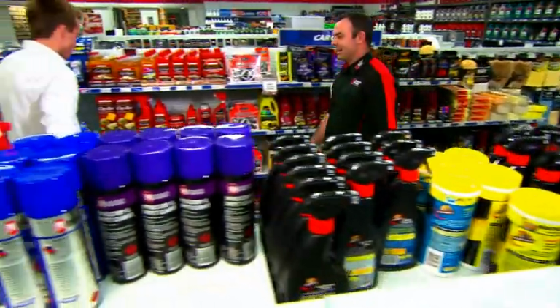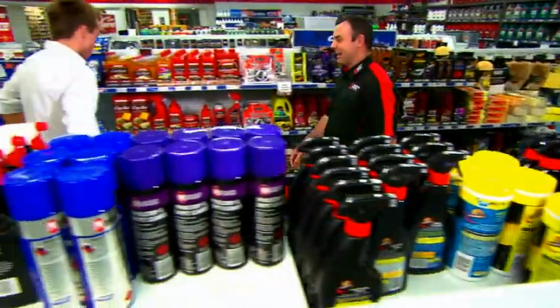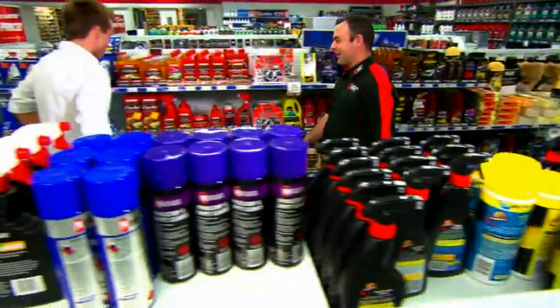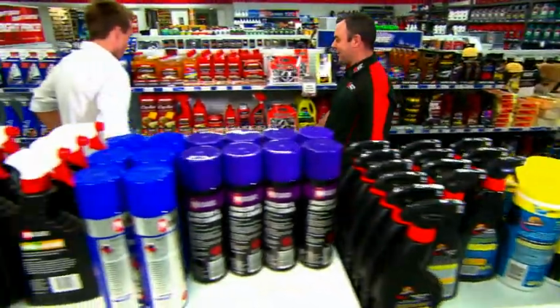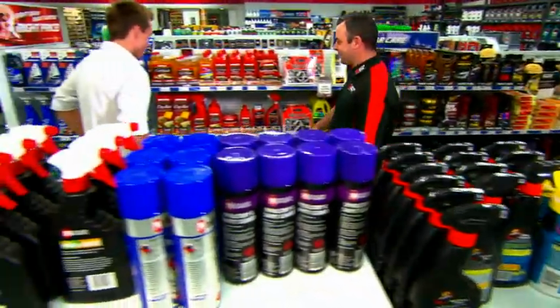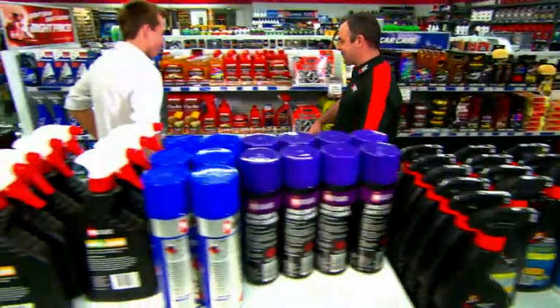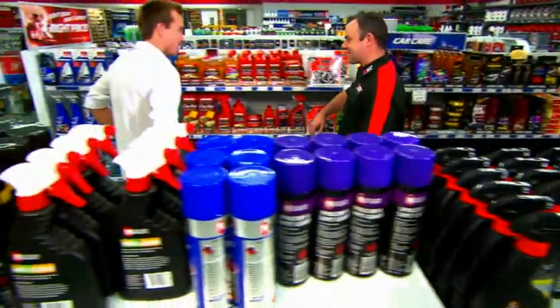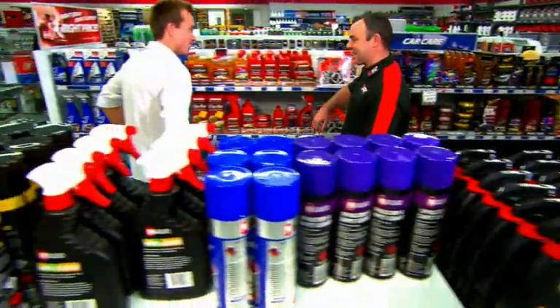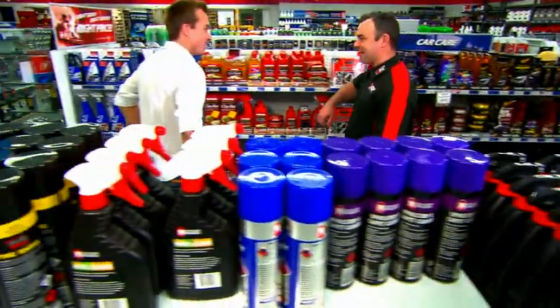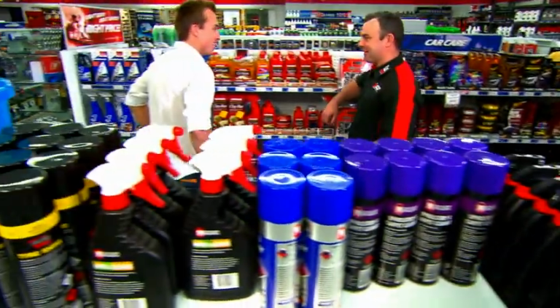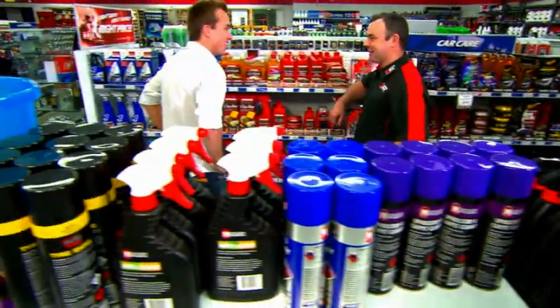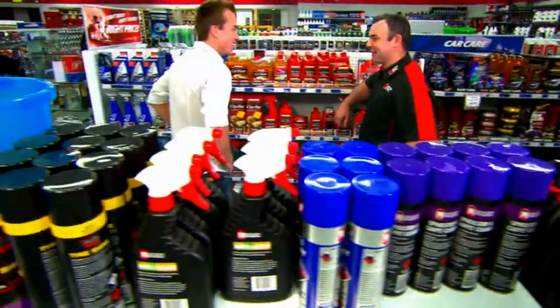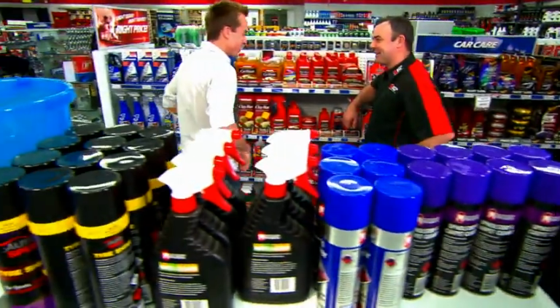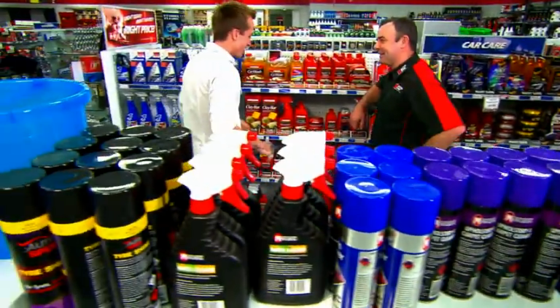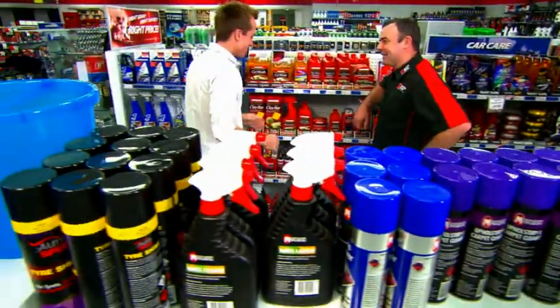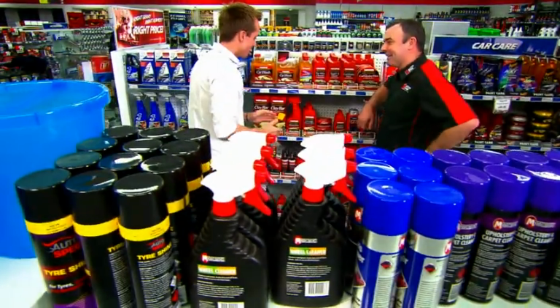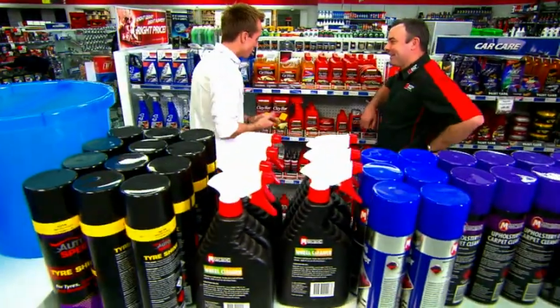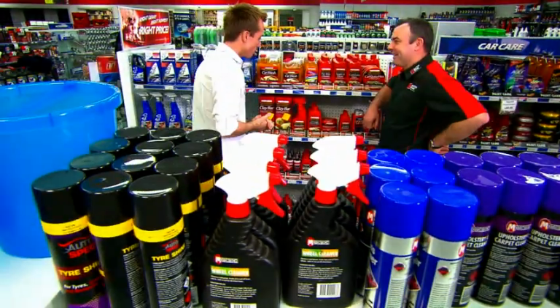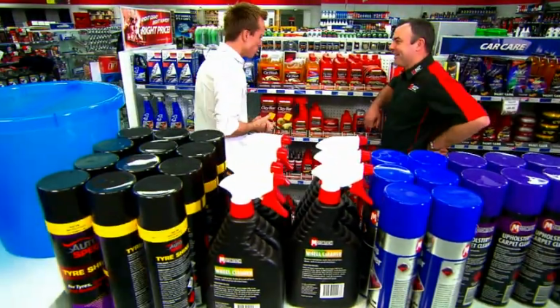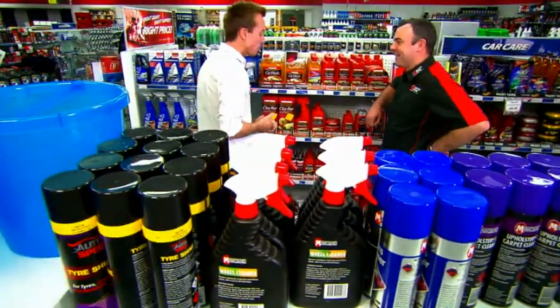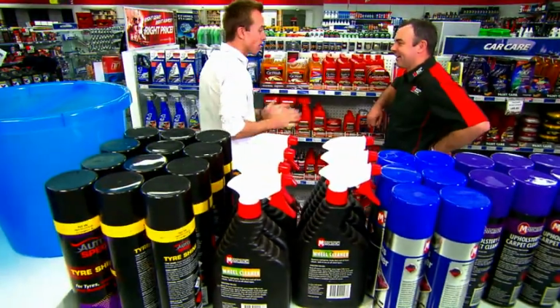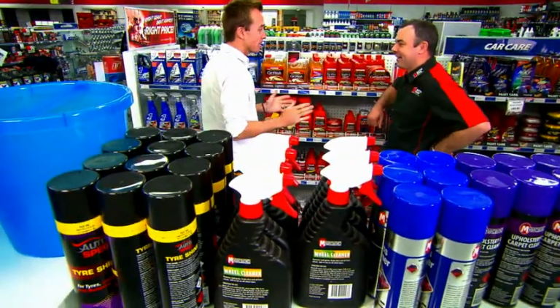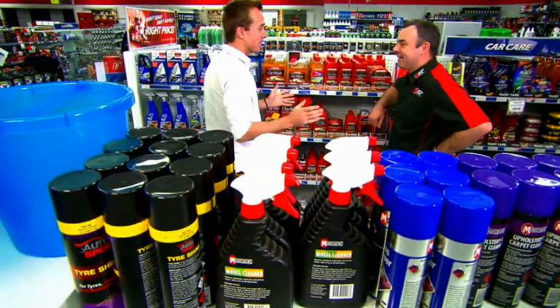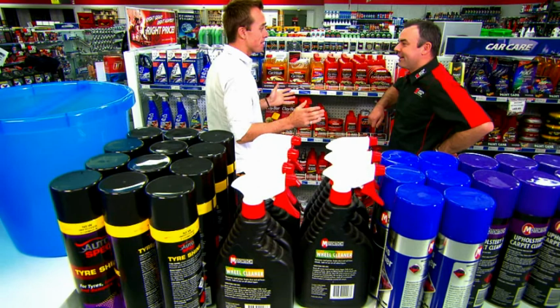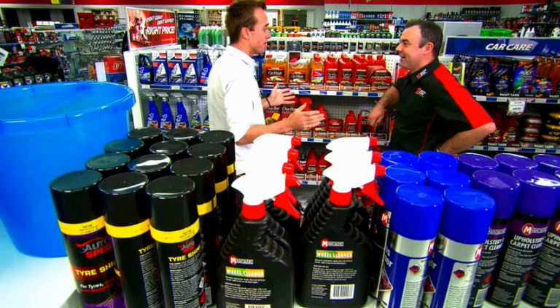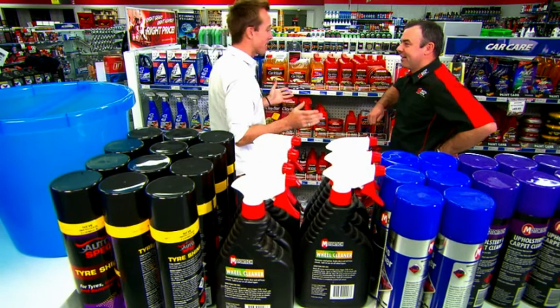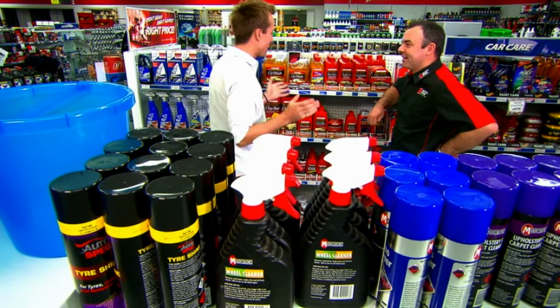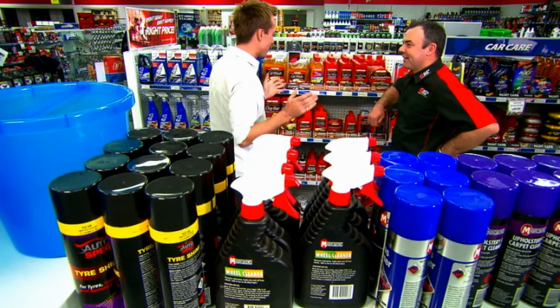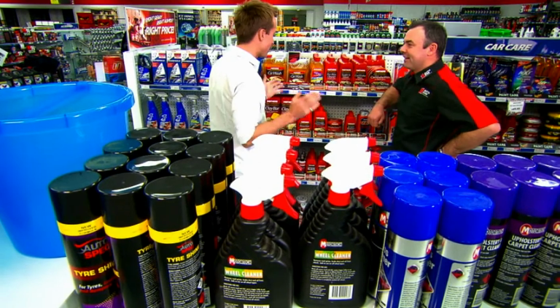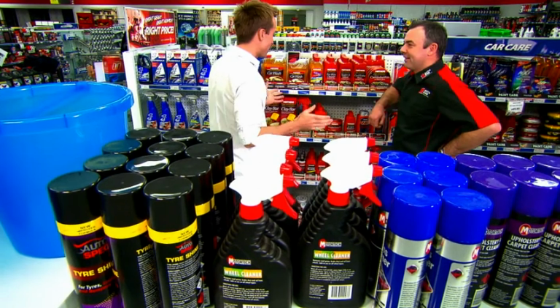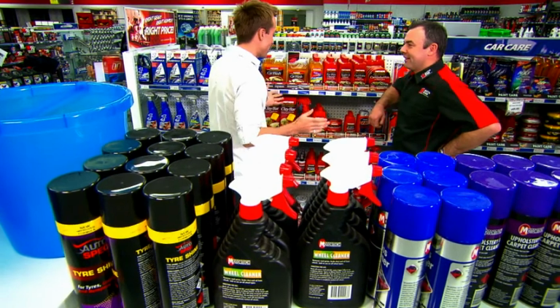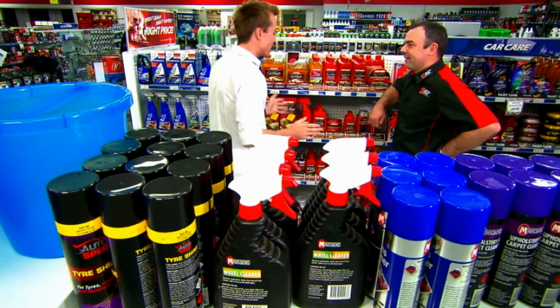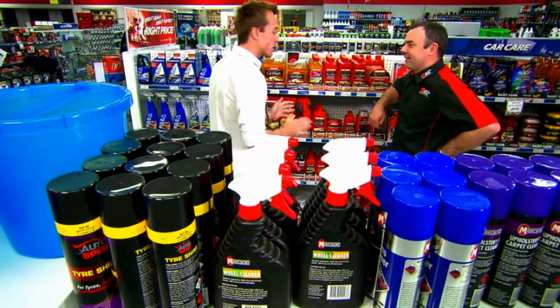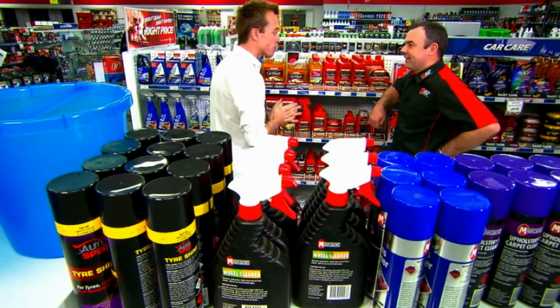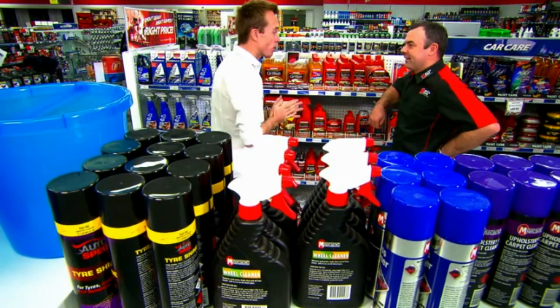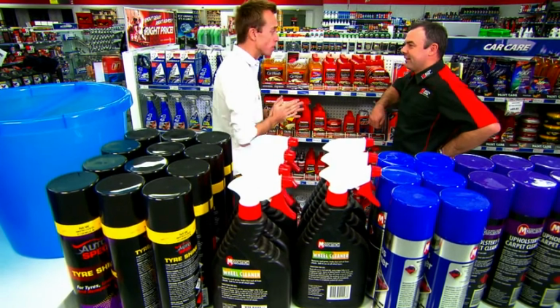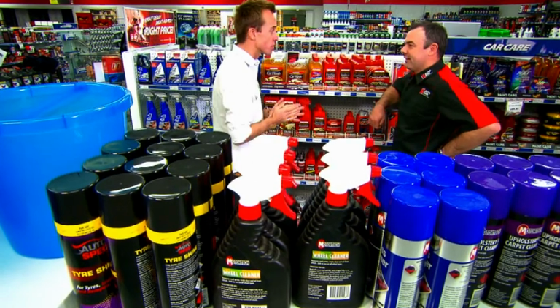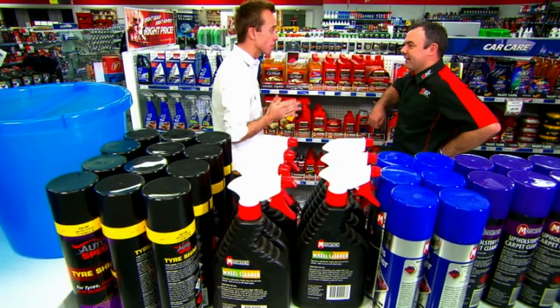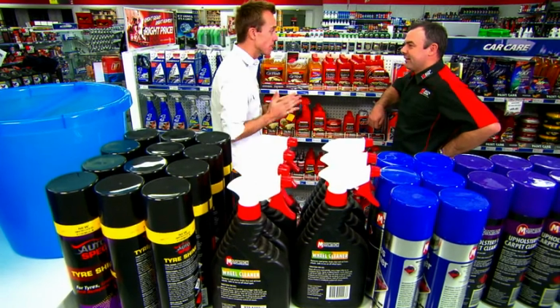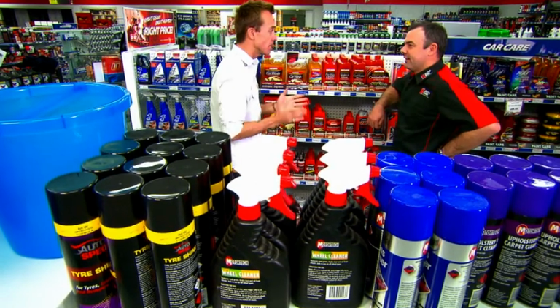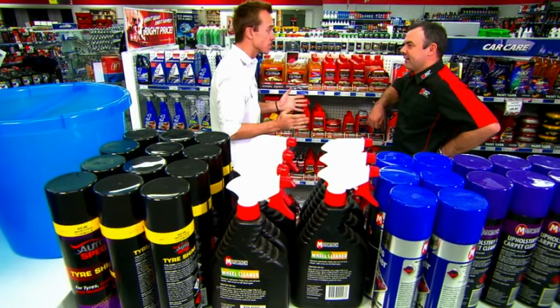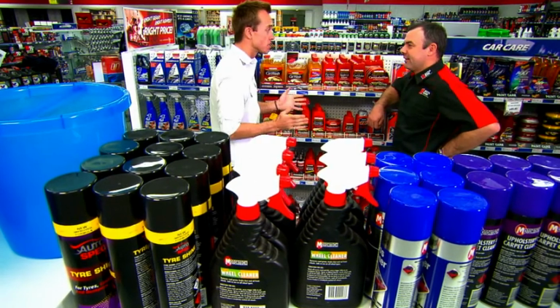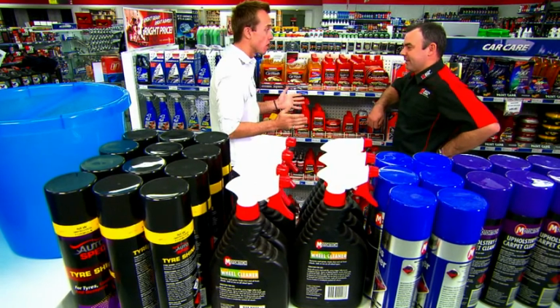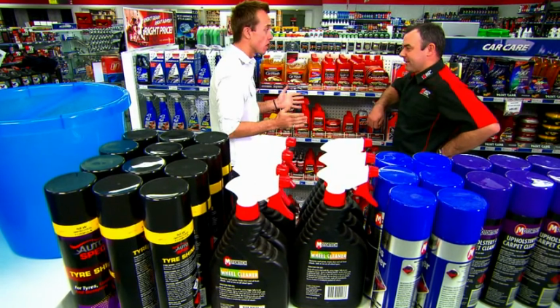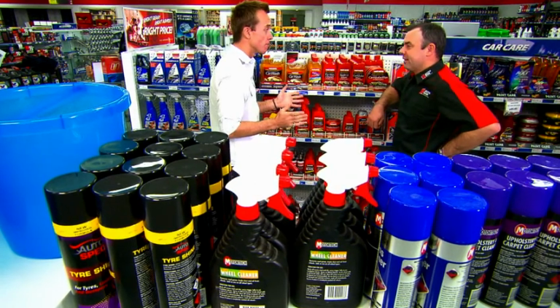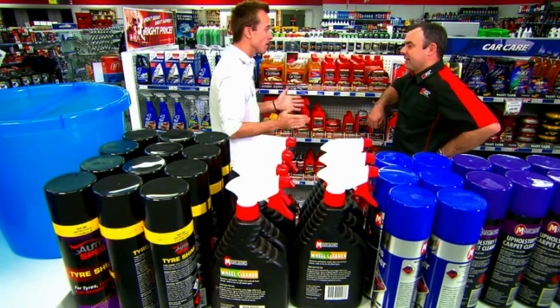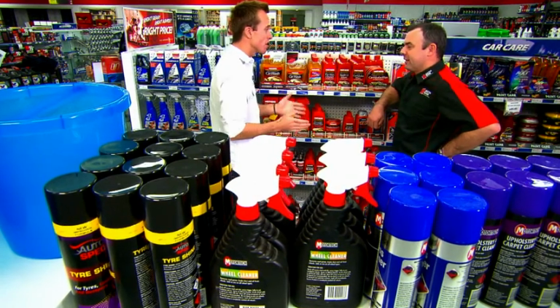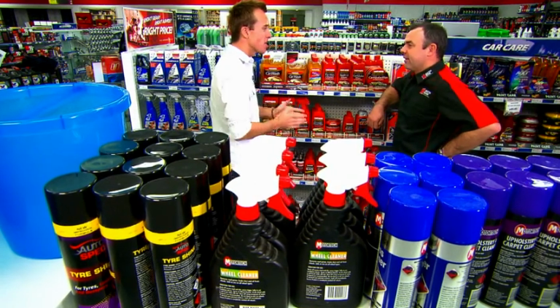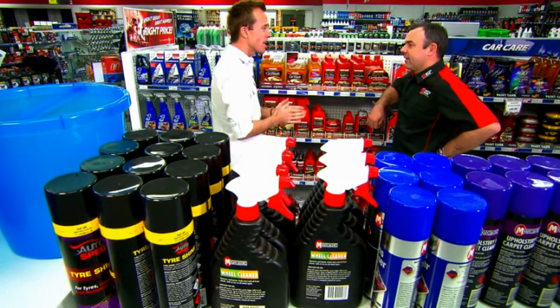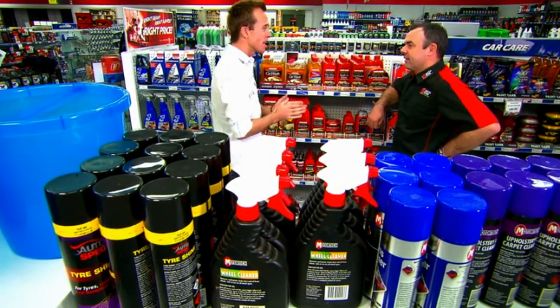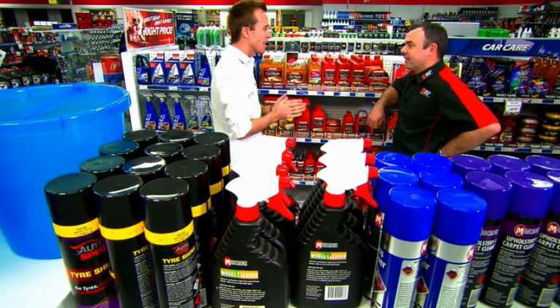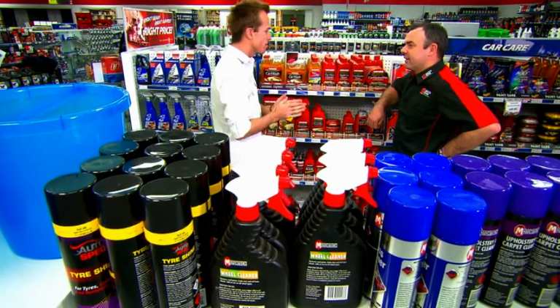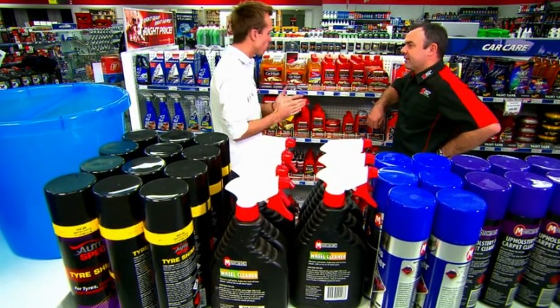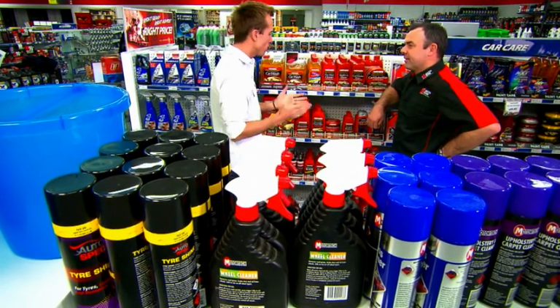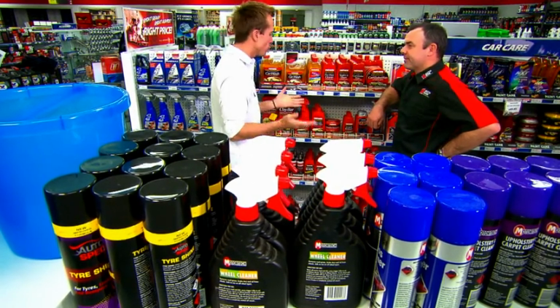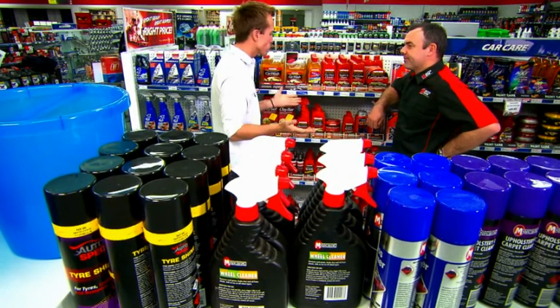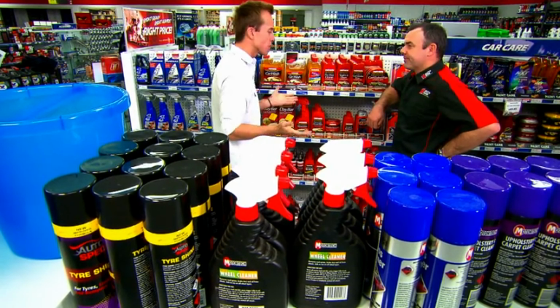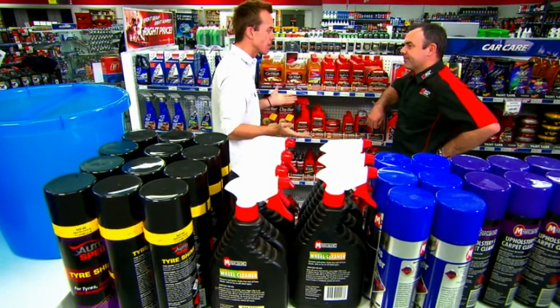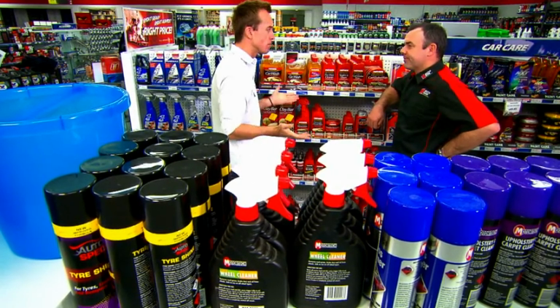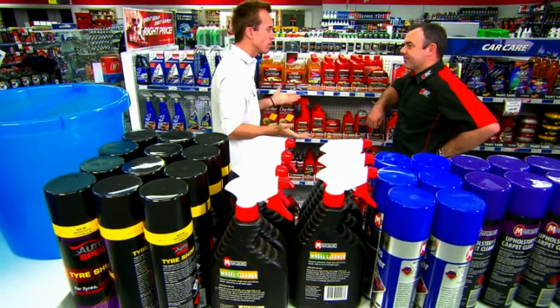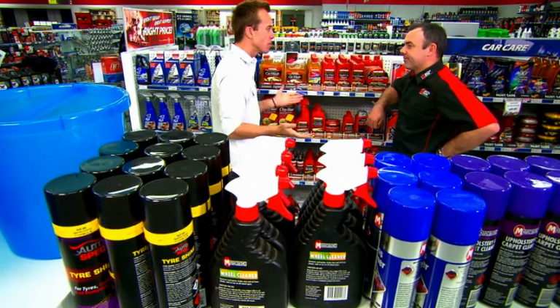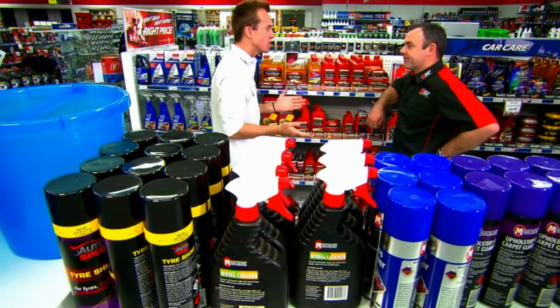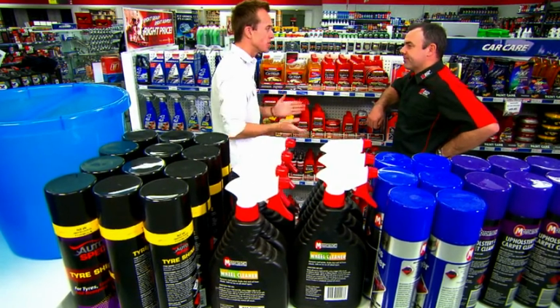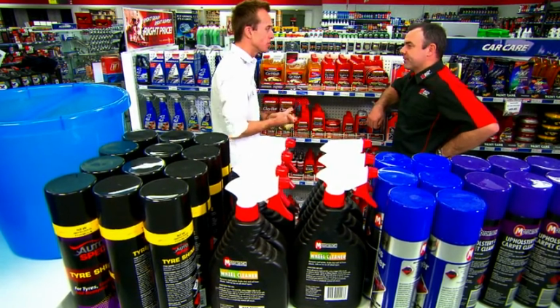G'day, Will. What's up? G'day, Daniel. Look, I like to keep my car clean and it's spotless on the inside, but I don't know how to keep my wheels clean. What do I do?